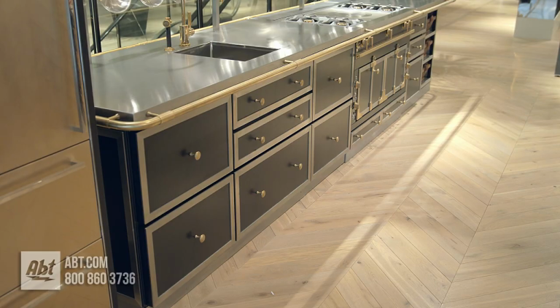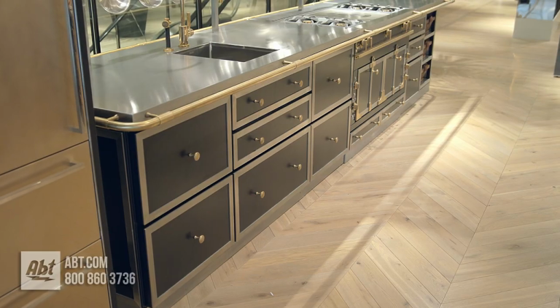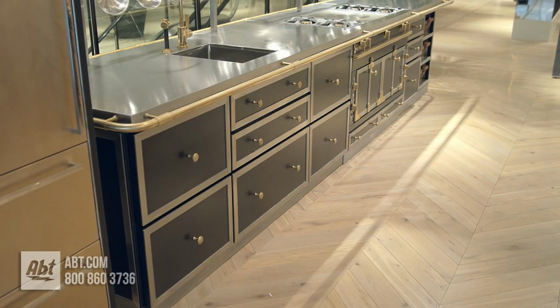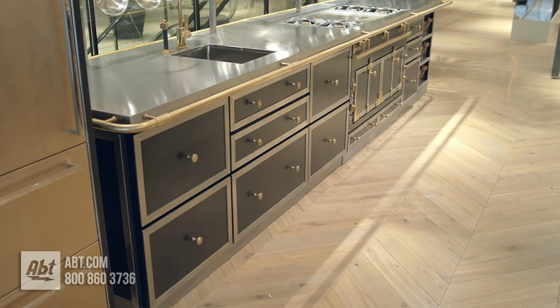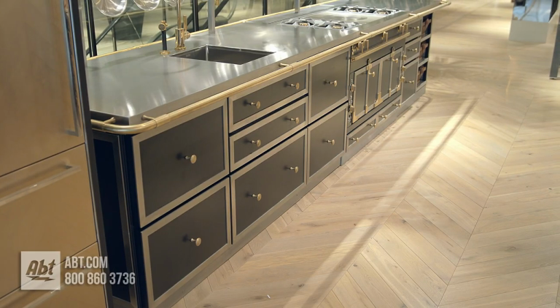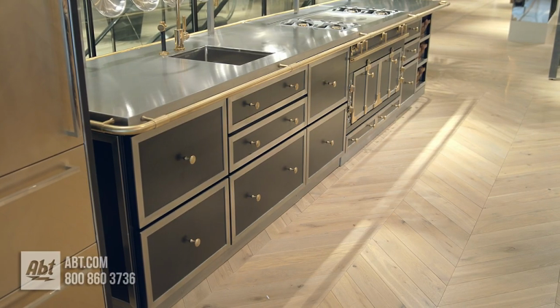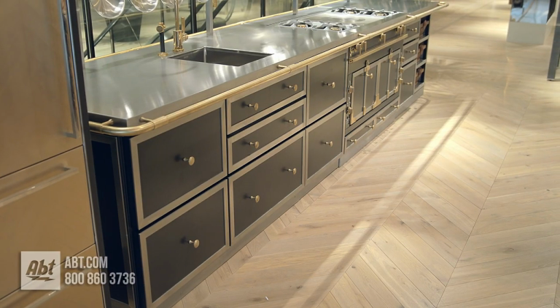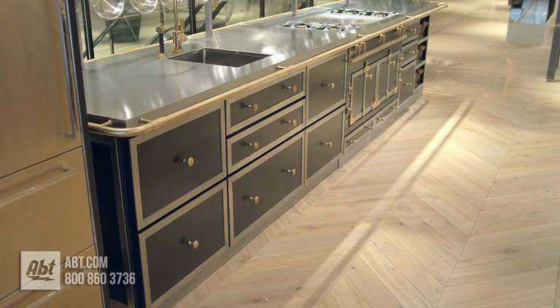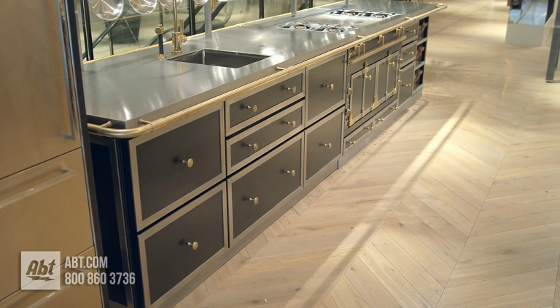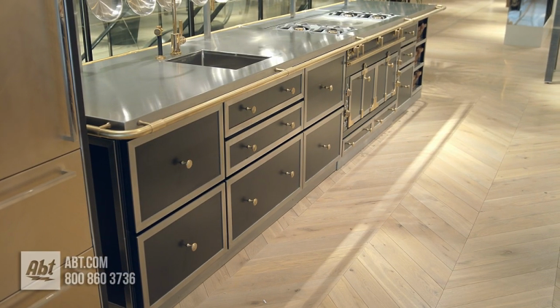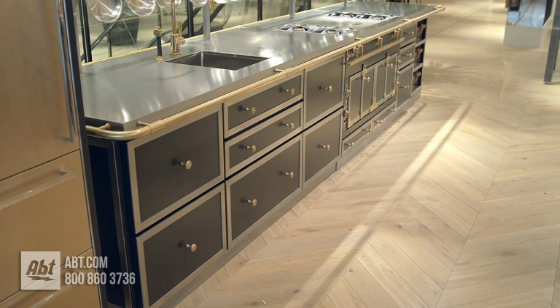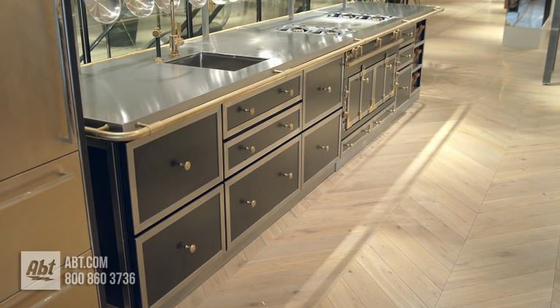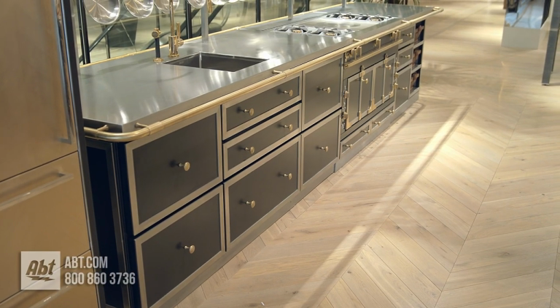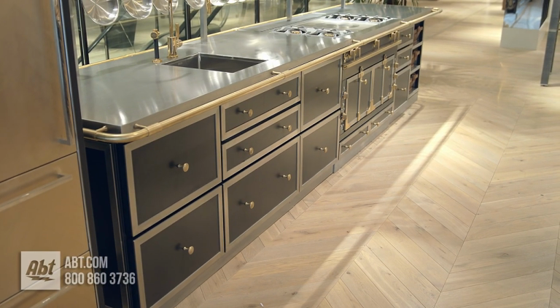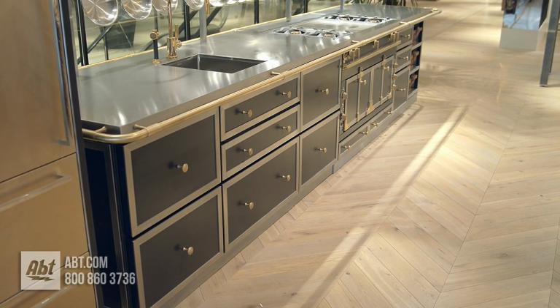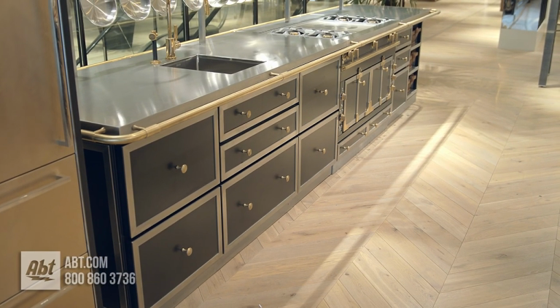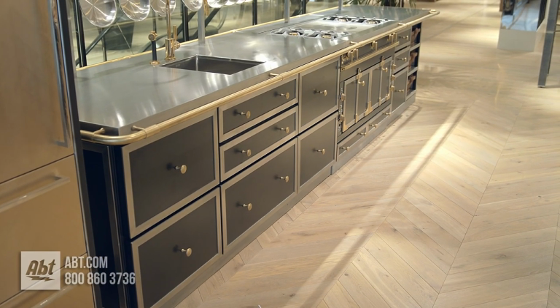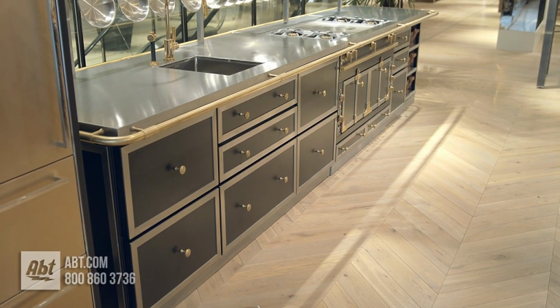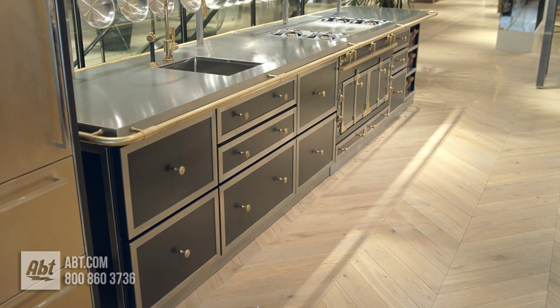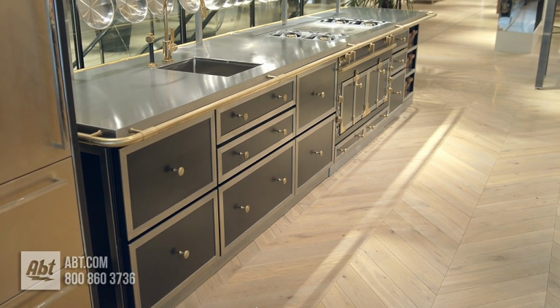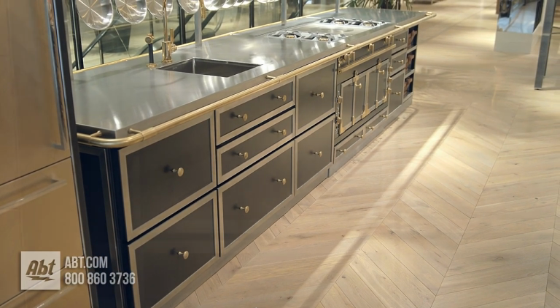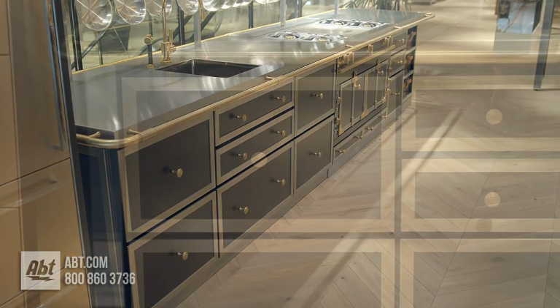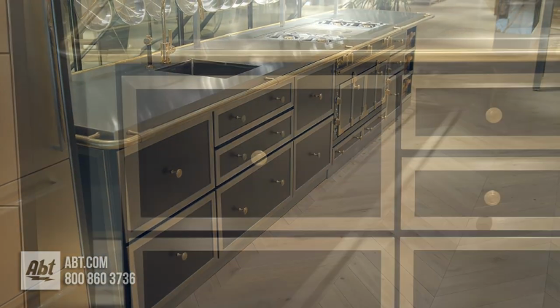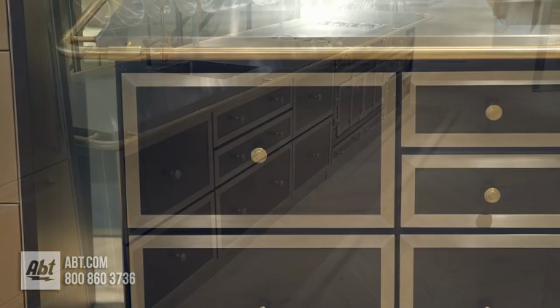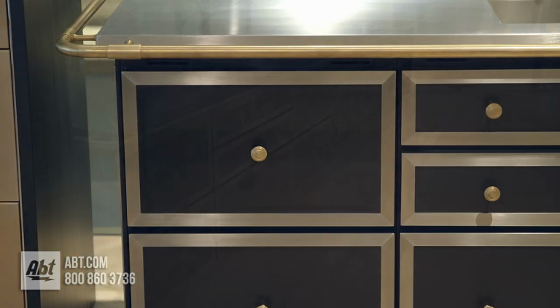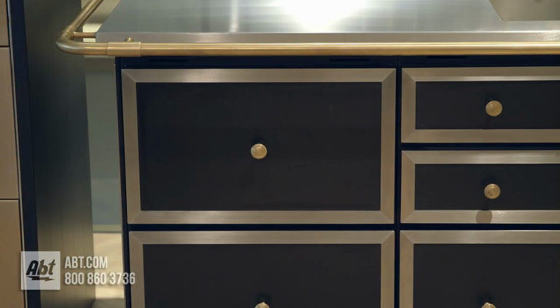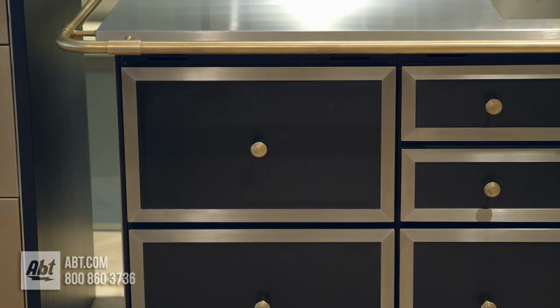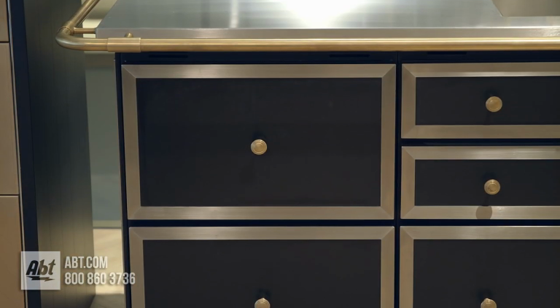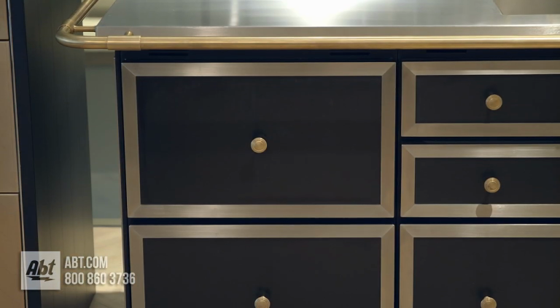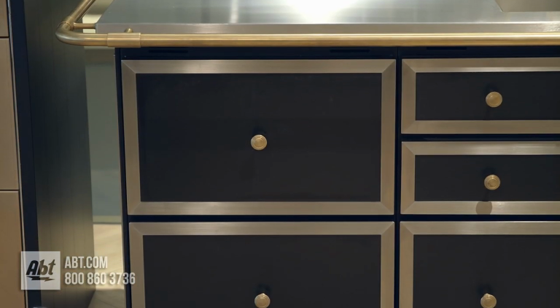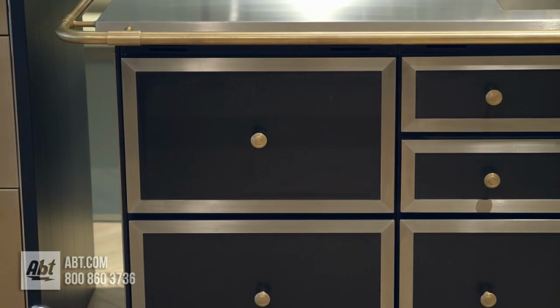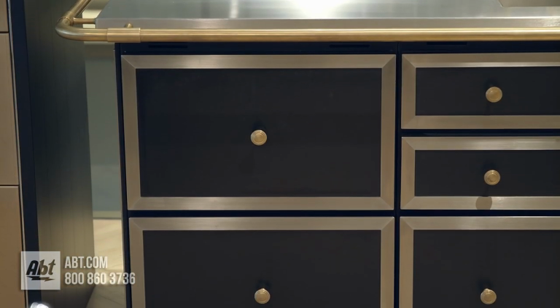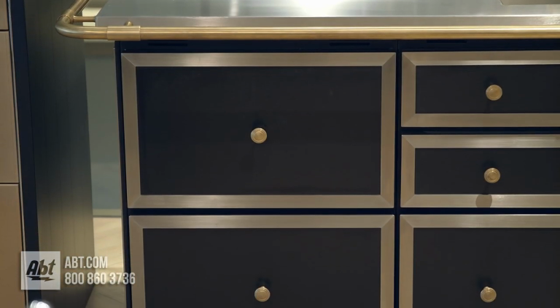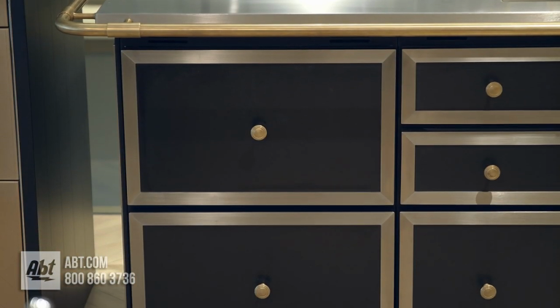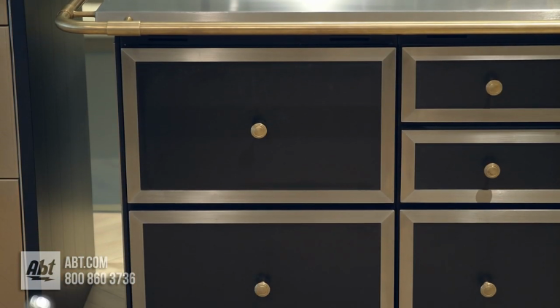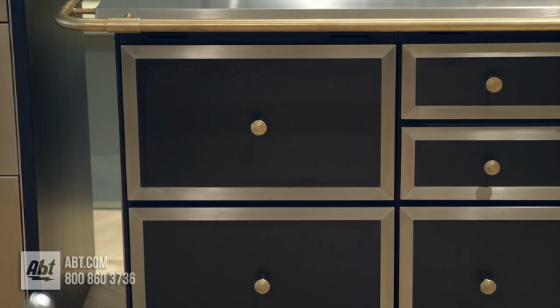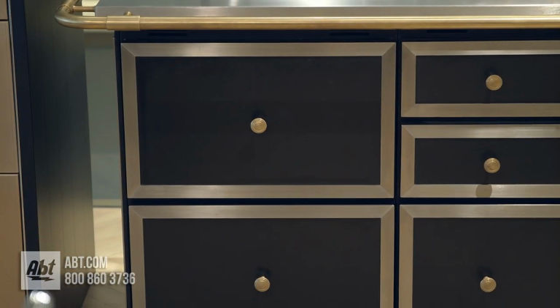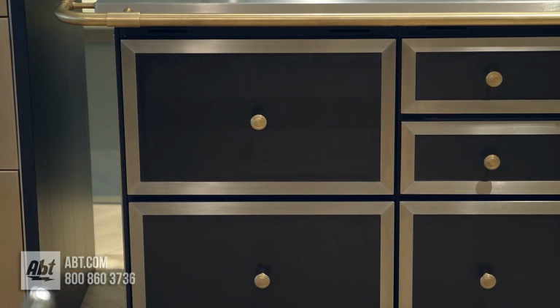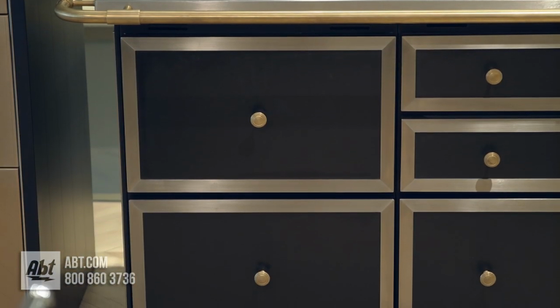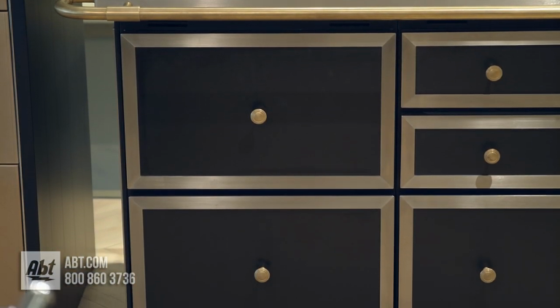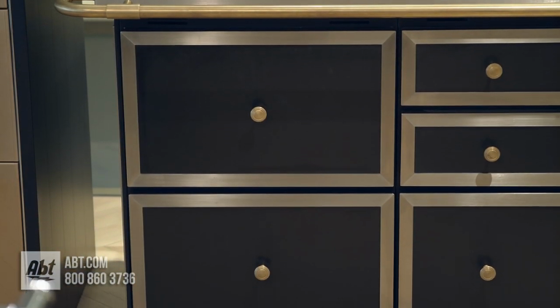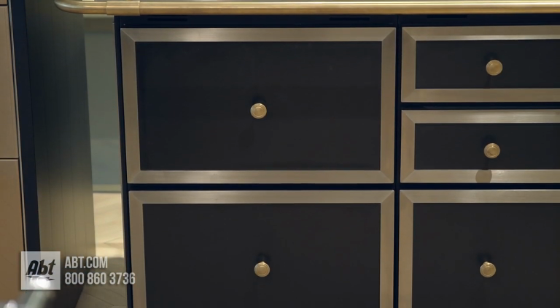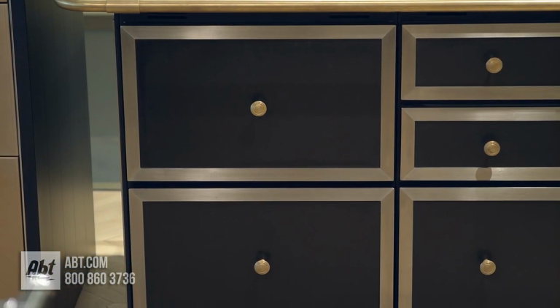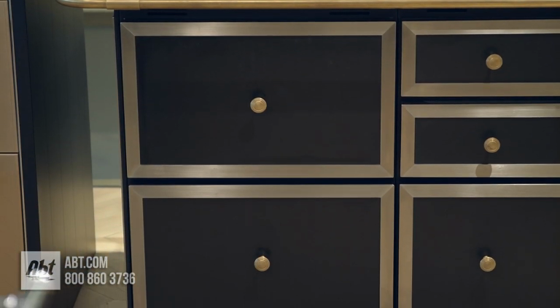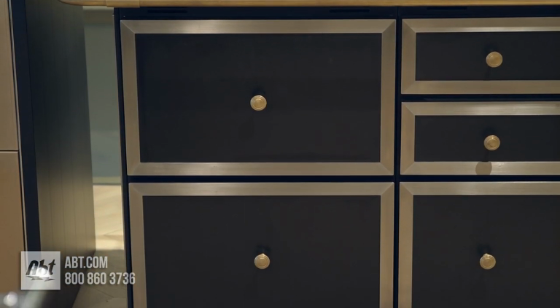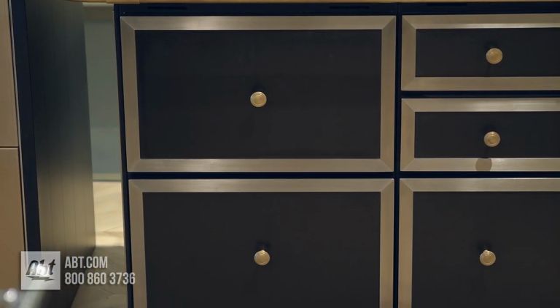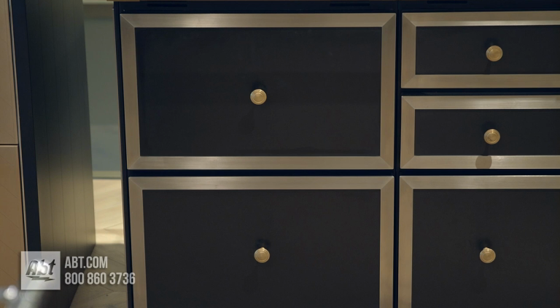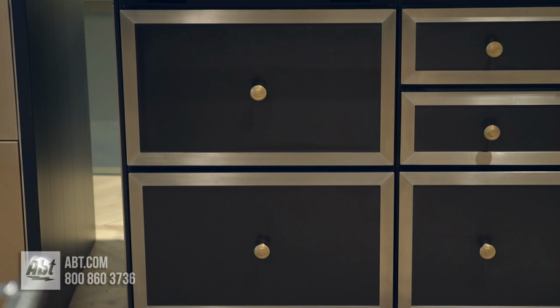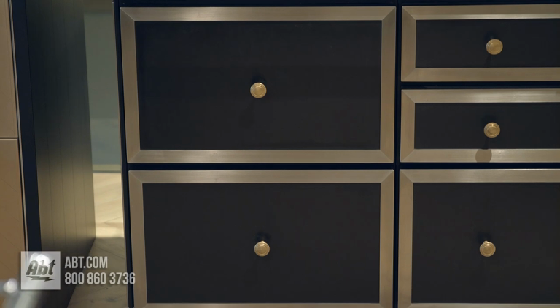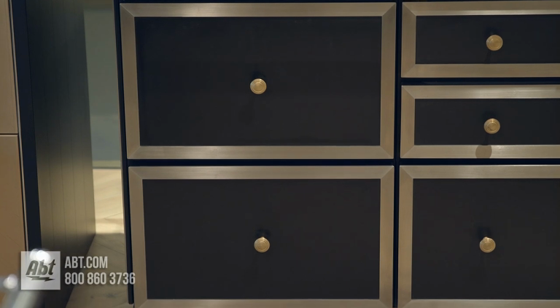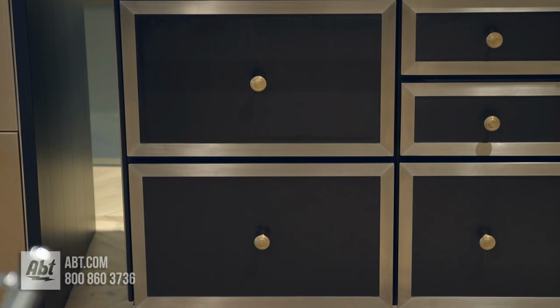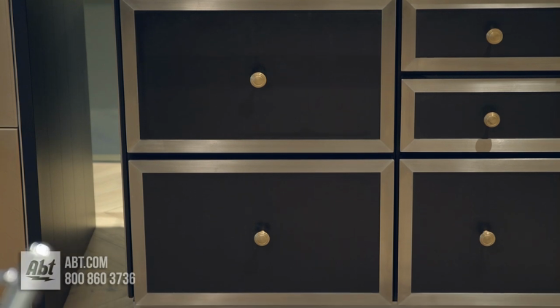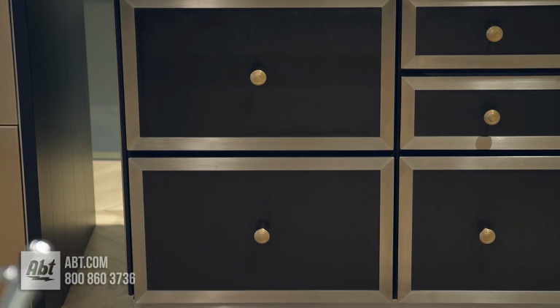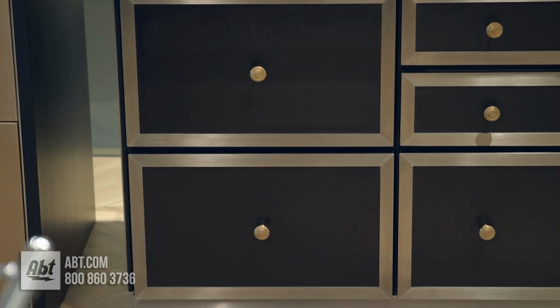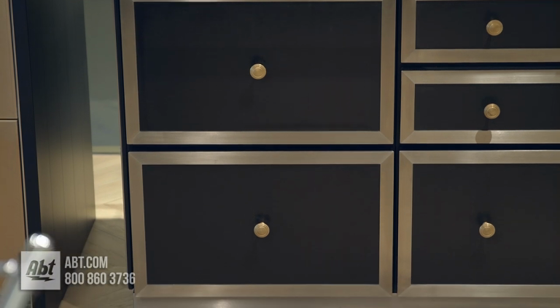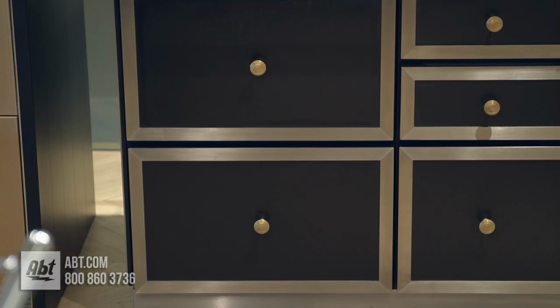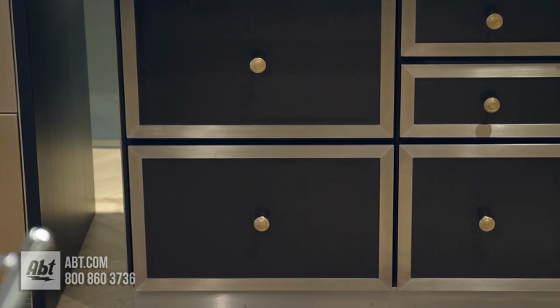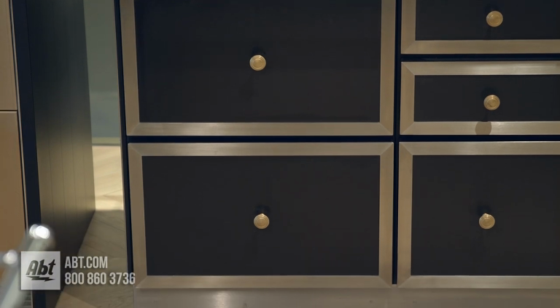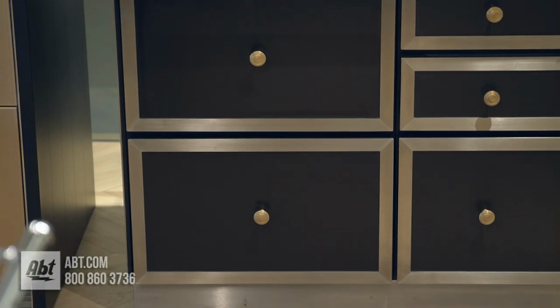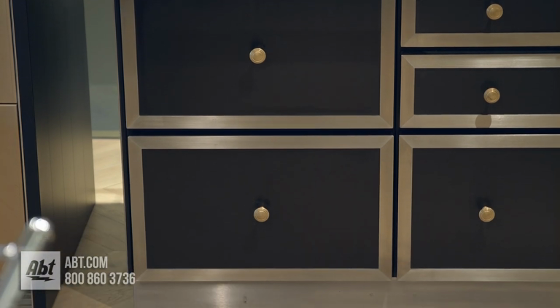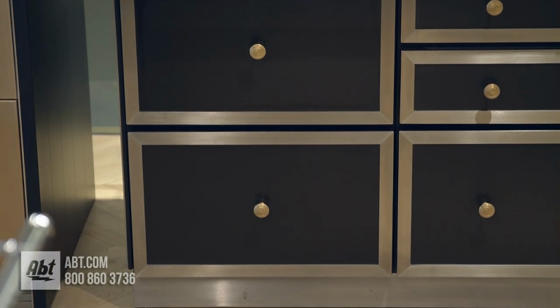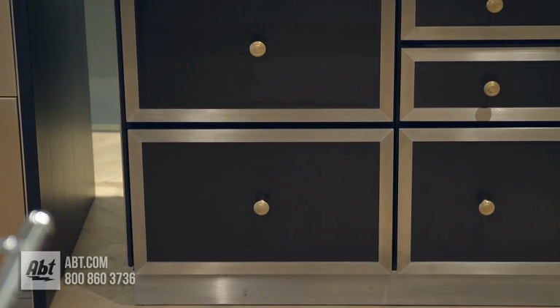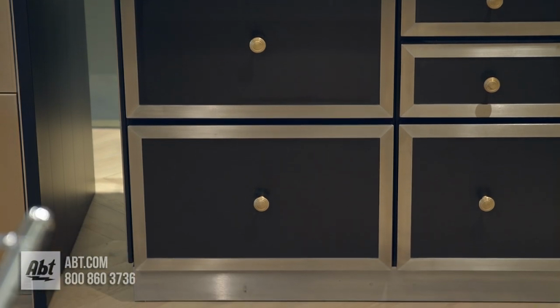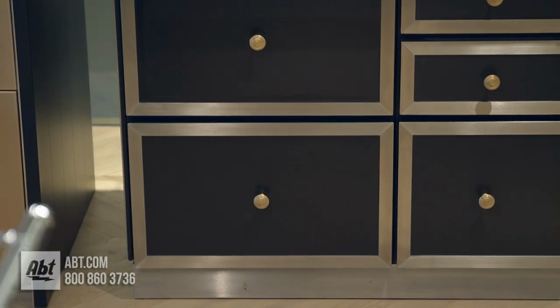The color combination shown for this display is matte black with brushed stainless trim and brushed brass hardware.